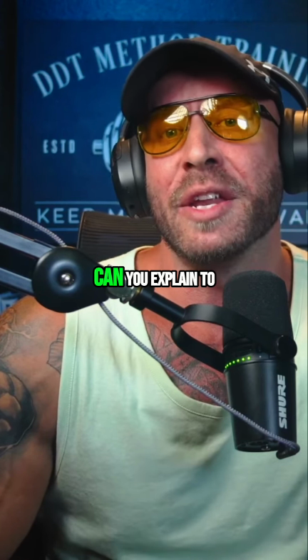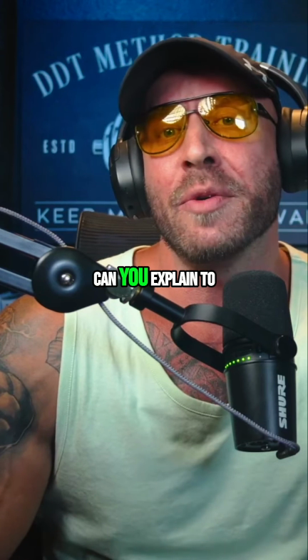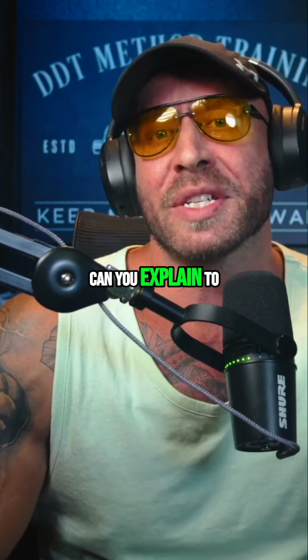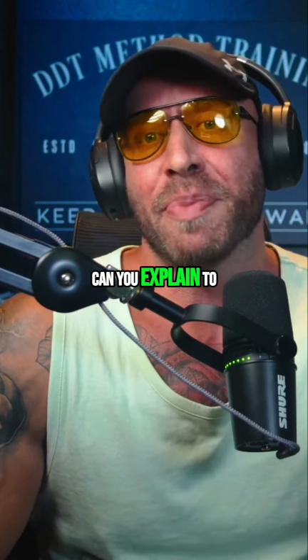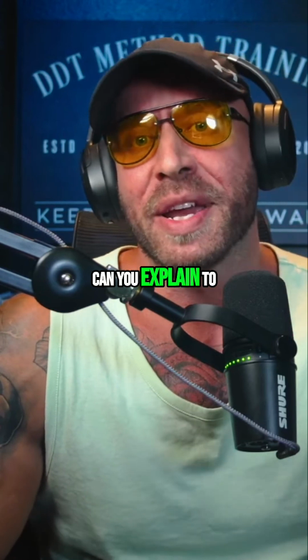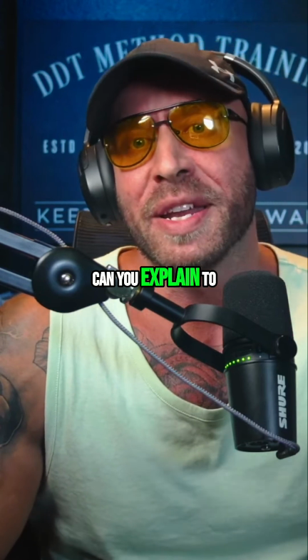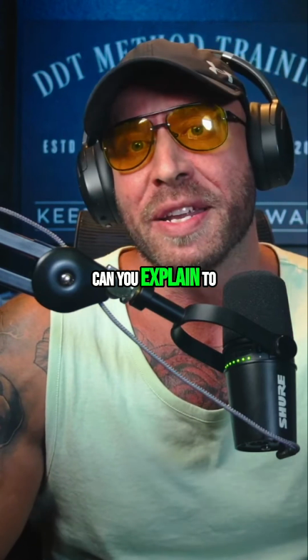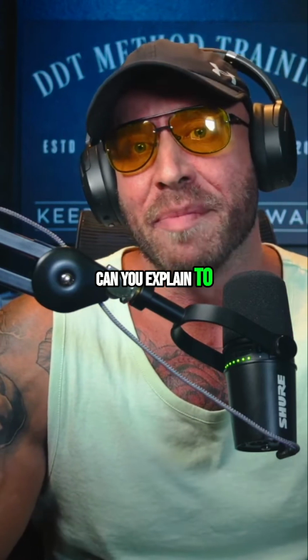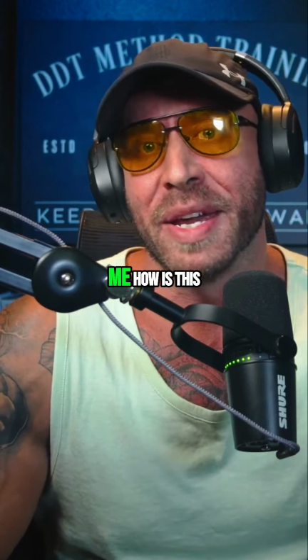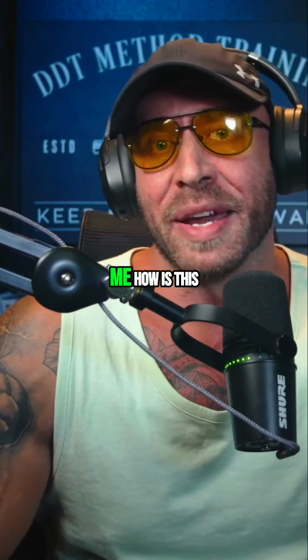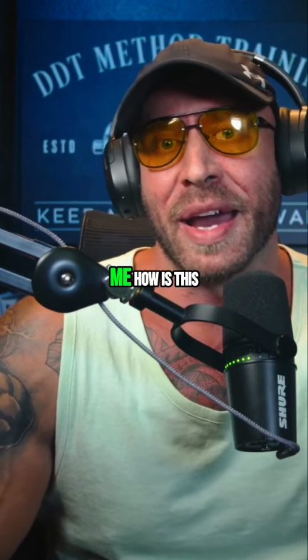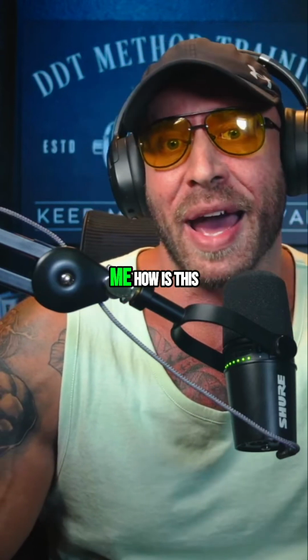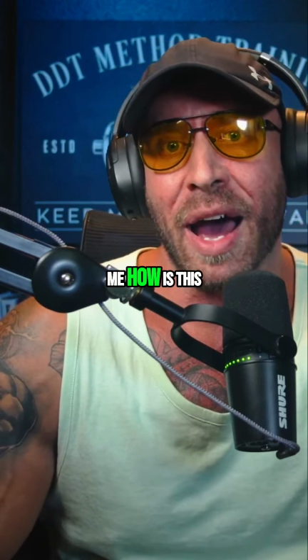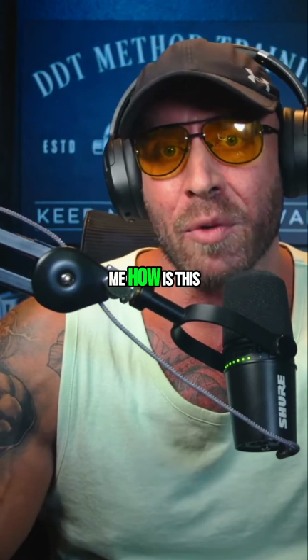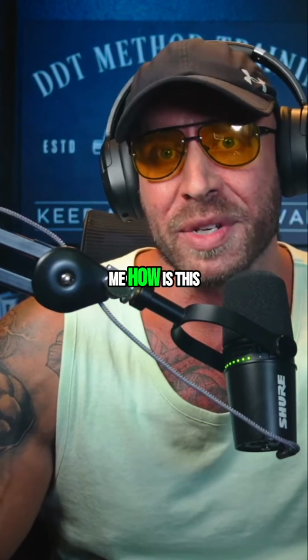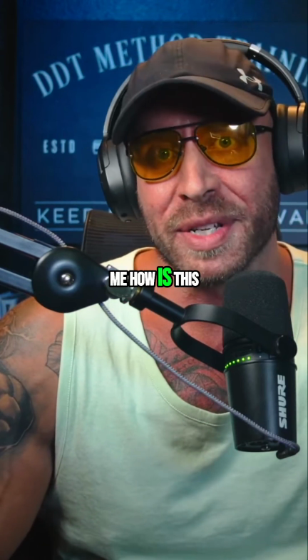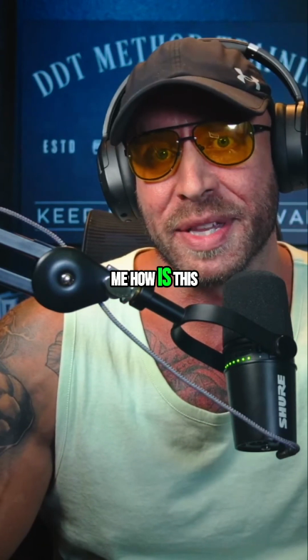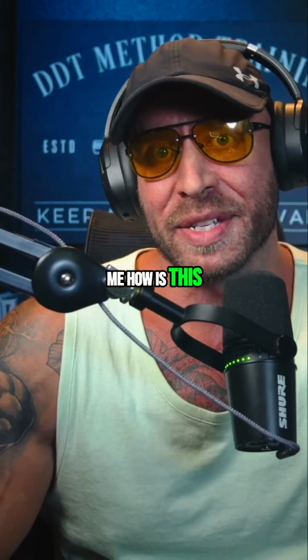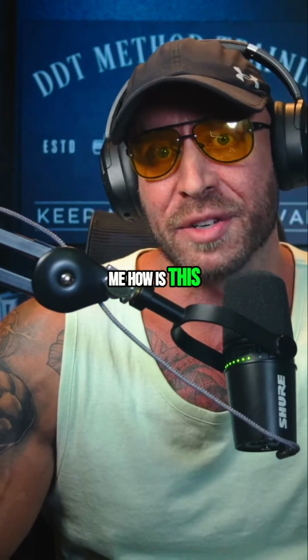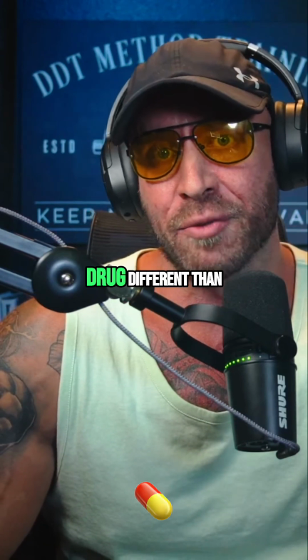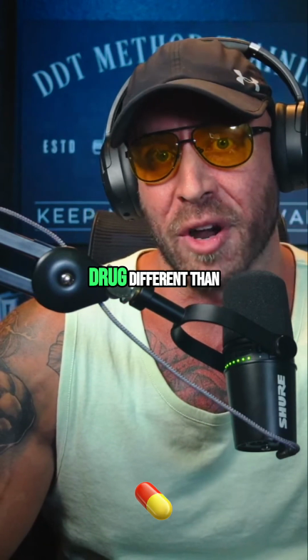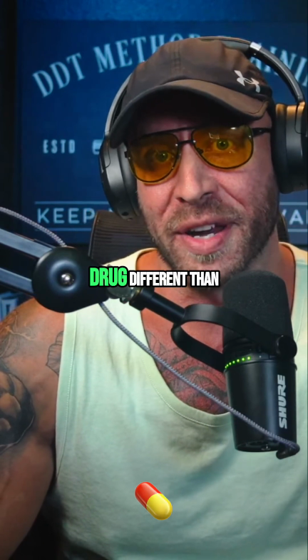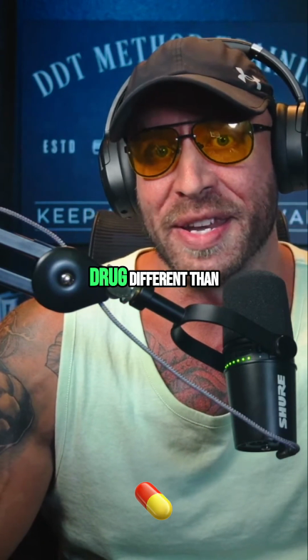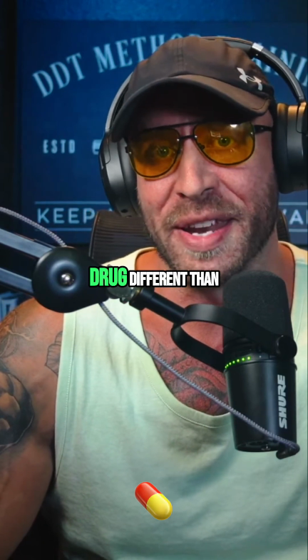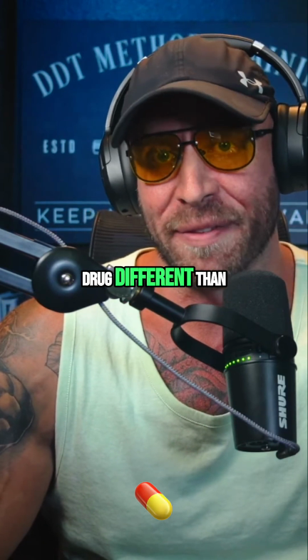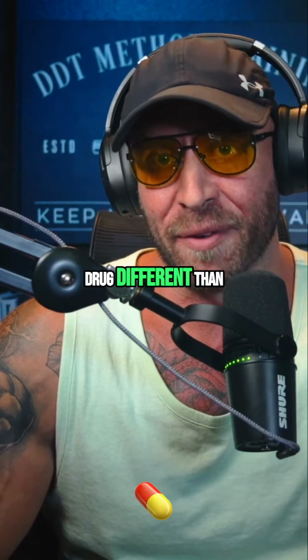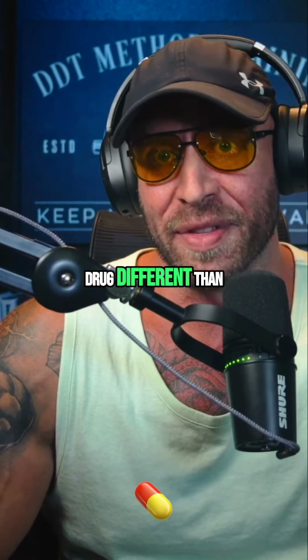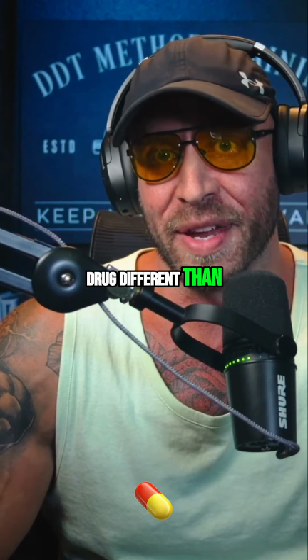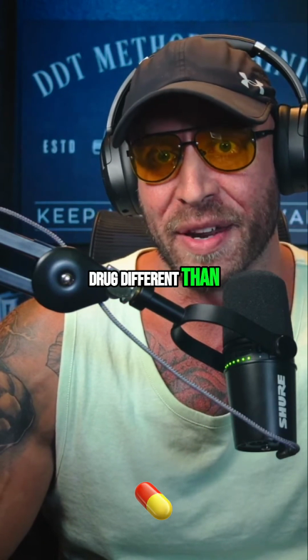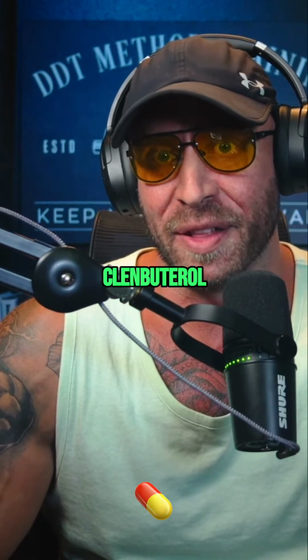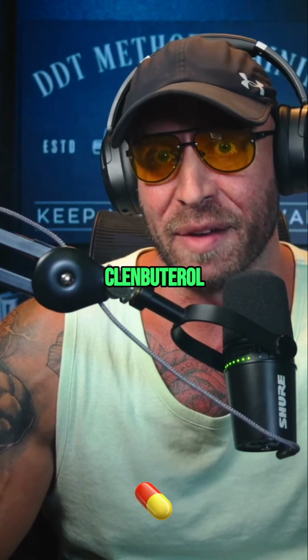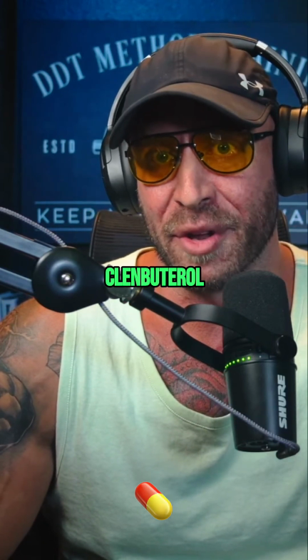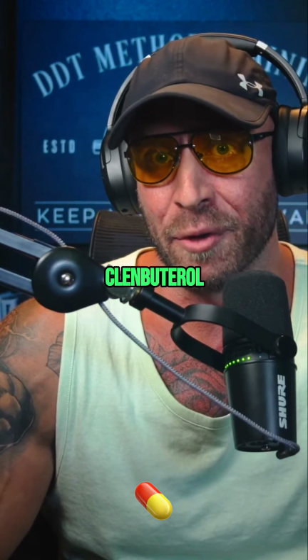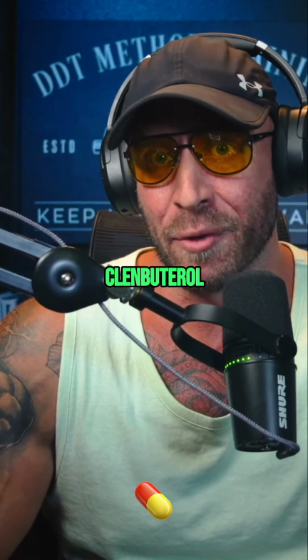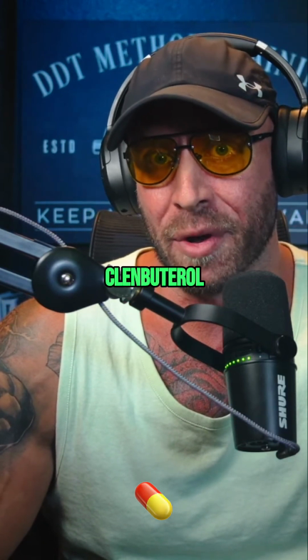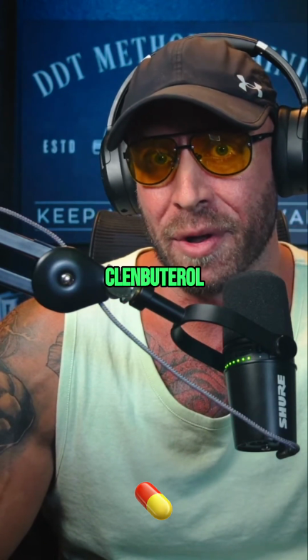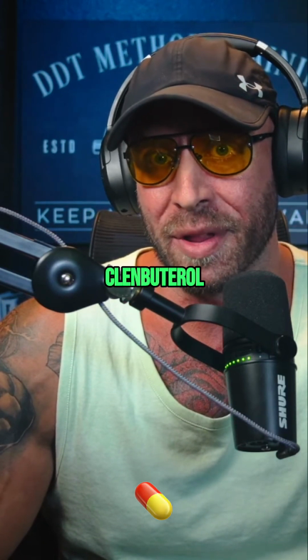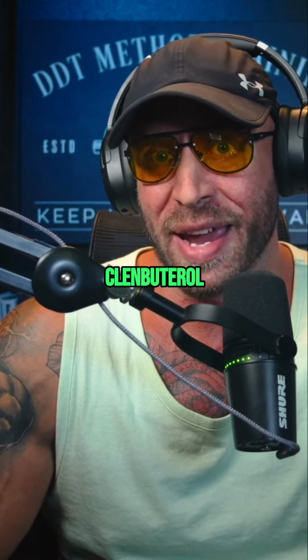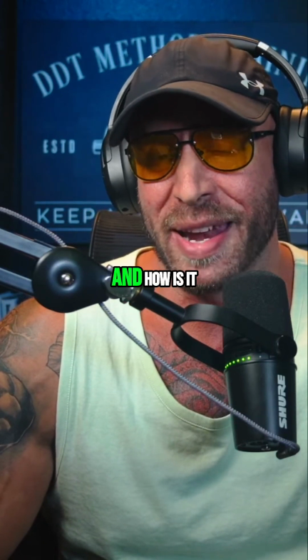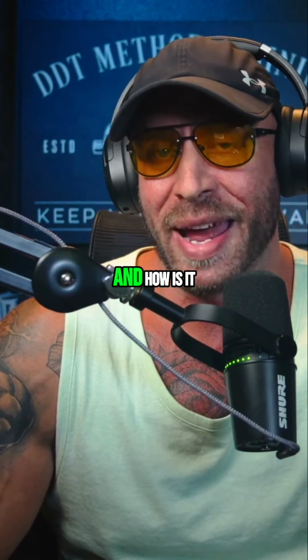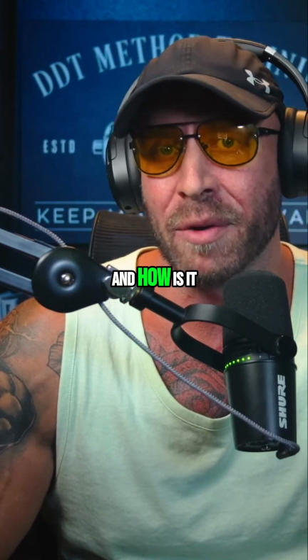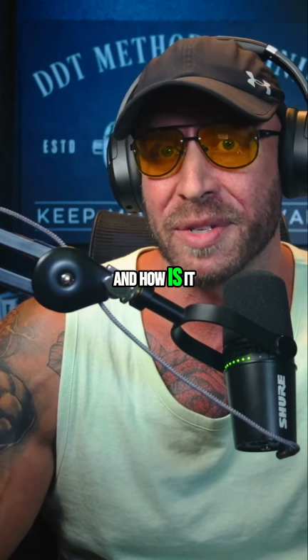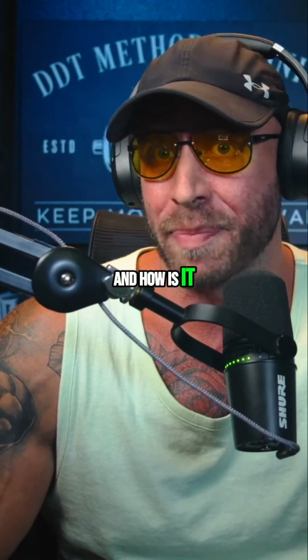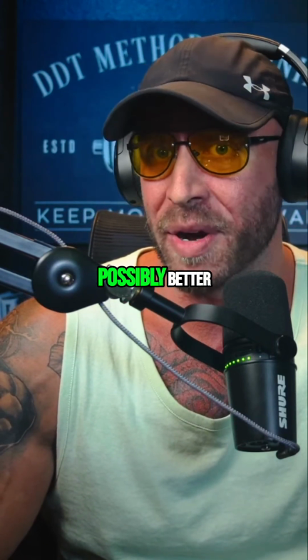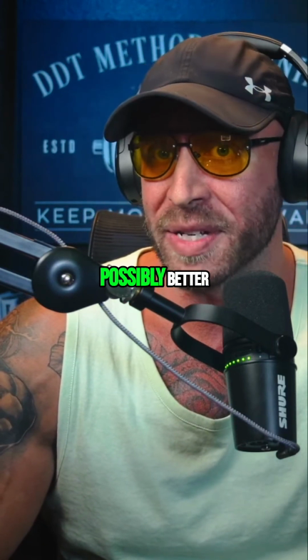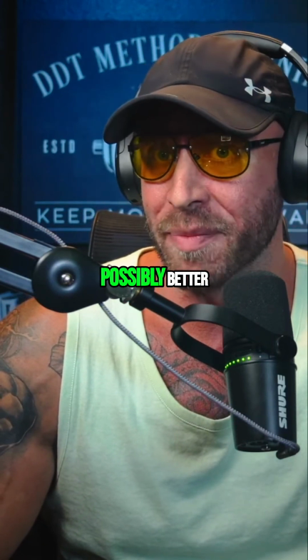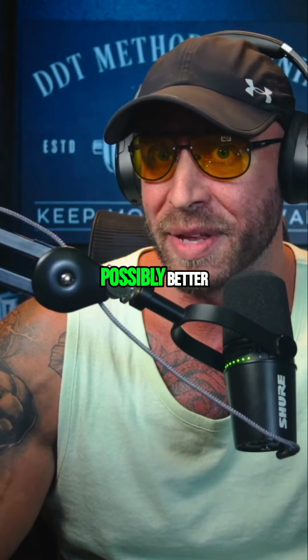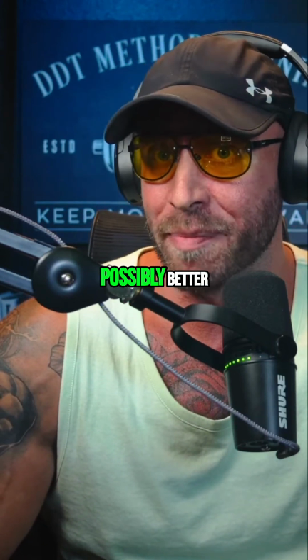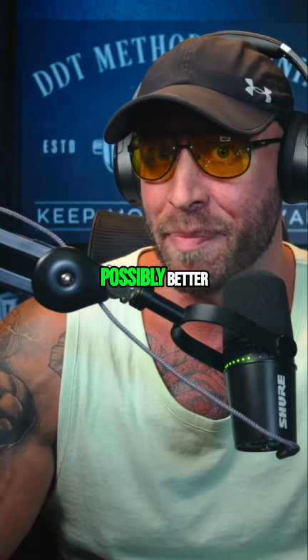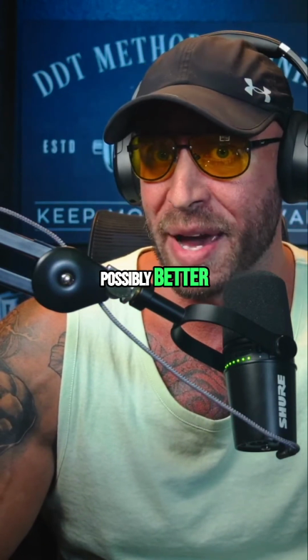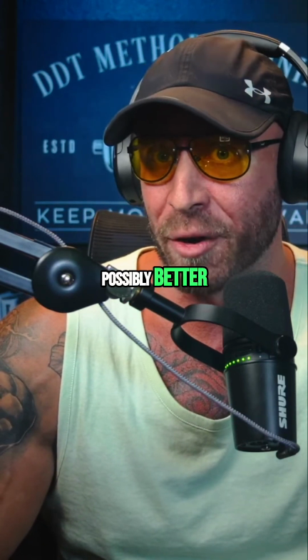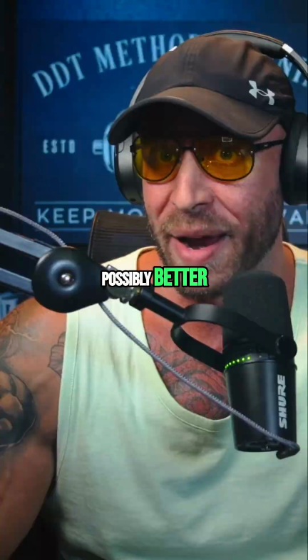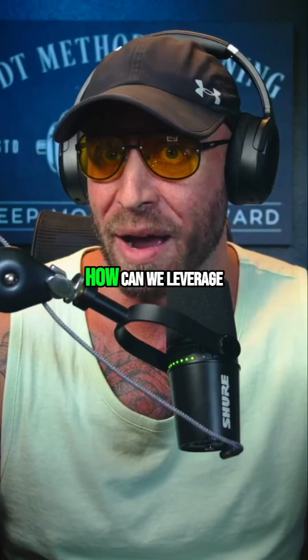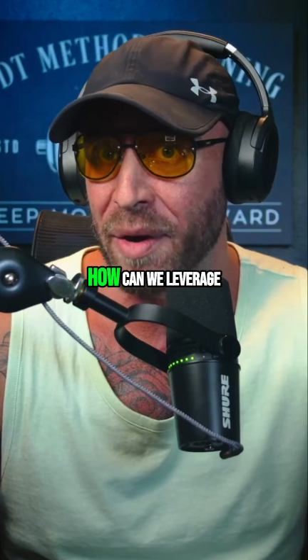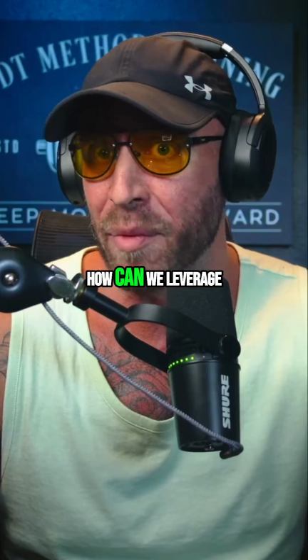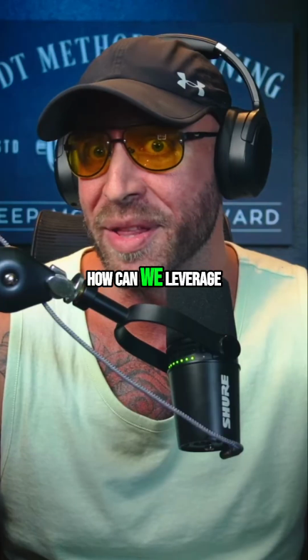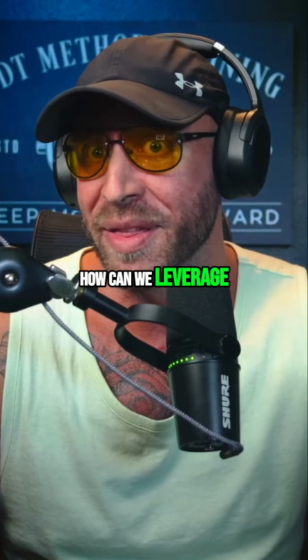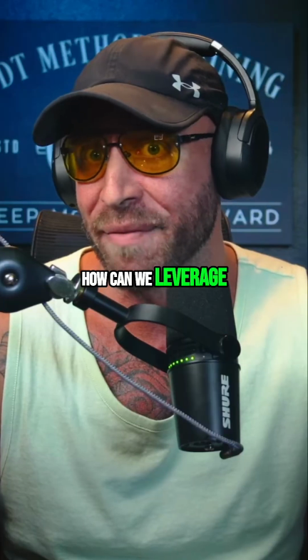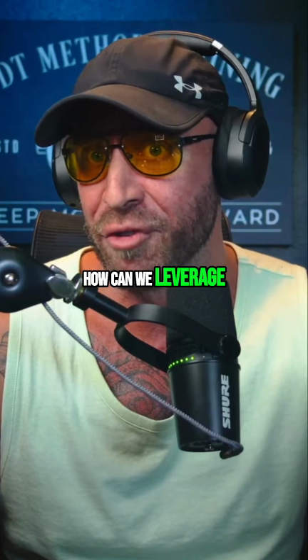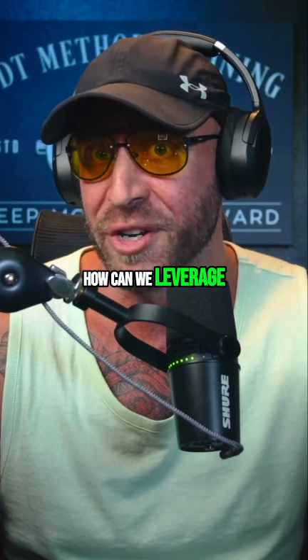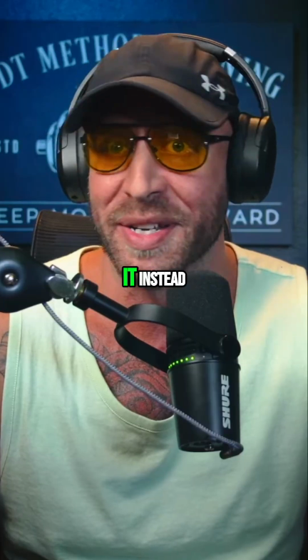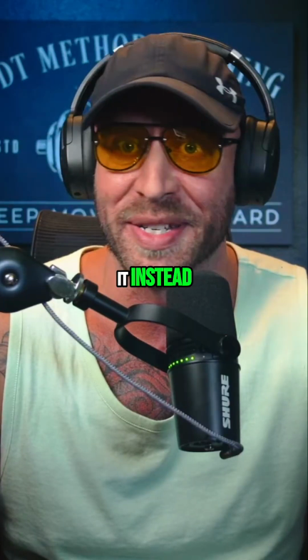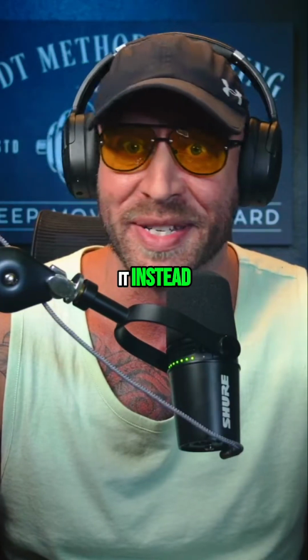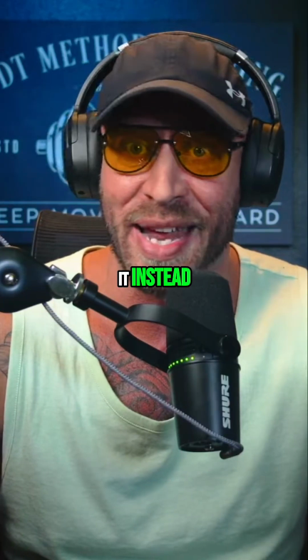Can you explain to me how this drug is different than clenbuterol, how it's possibly better, and how we can leverage it instead?